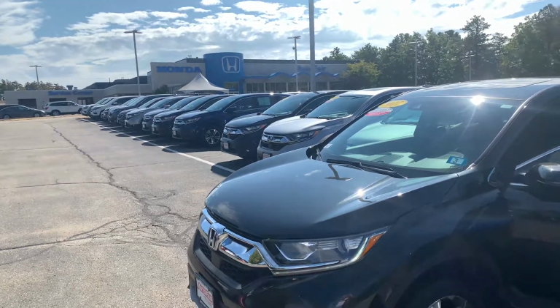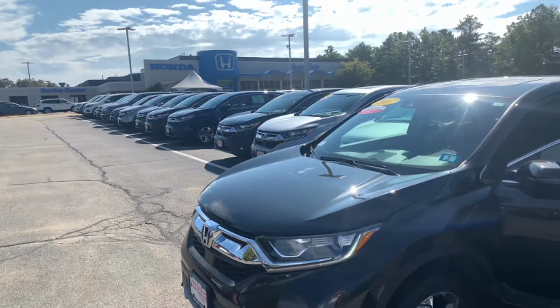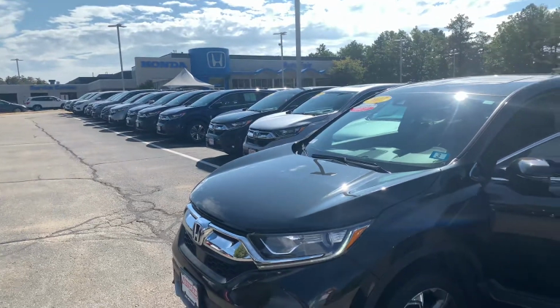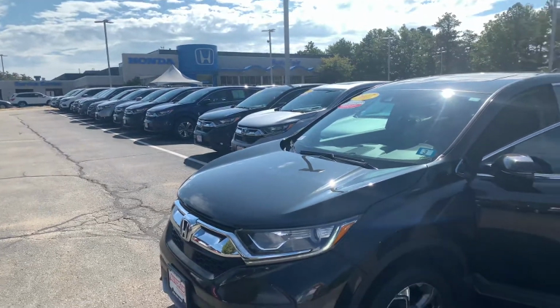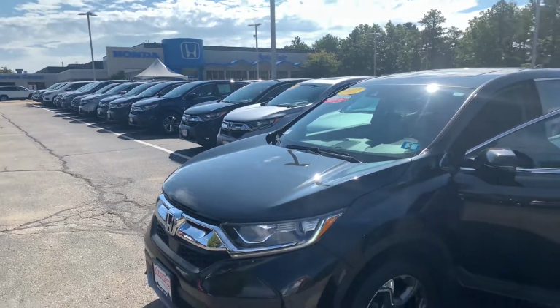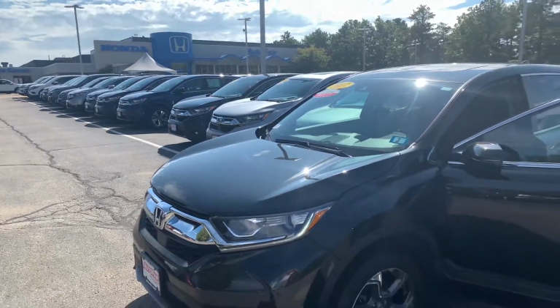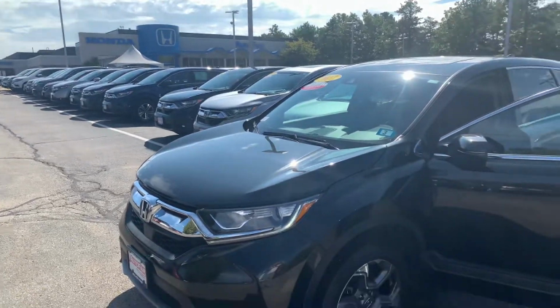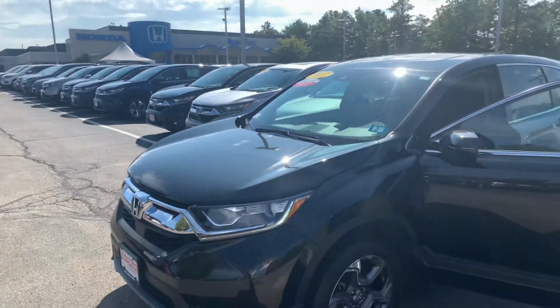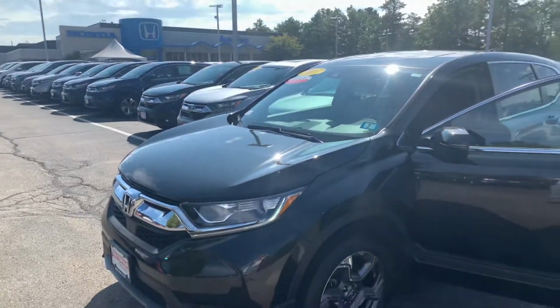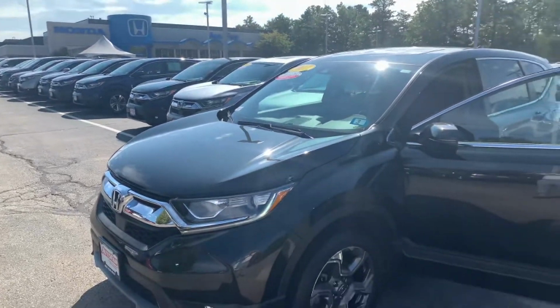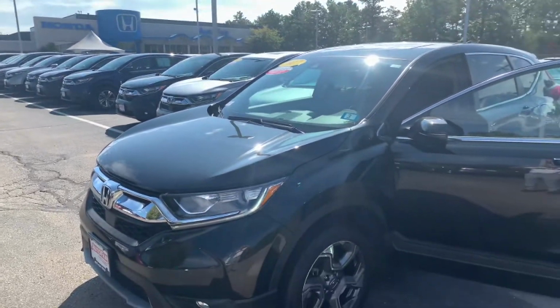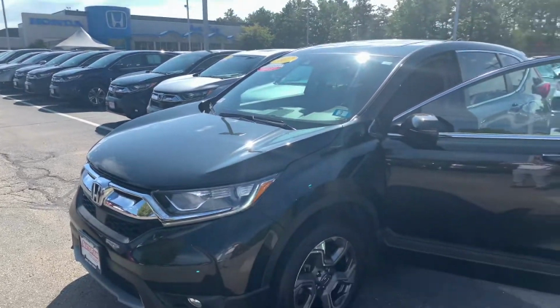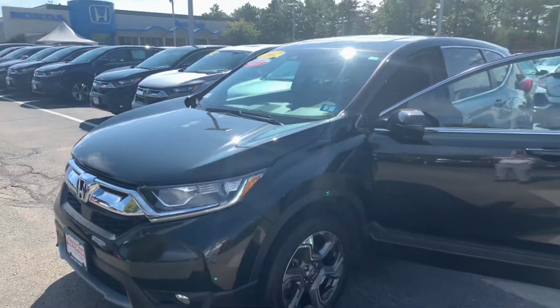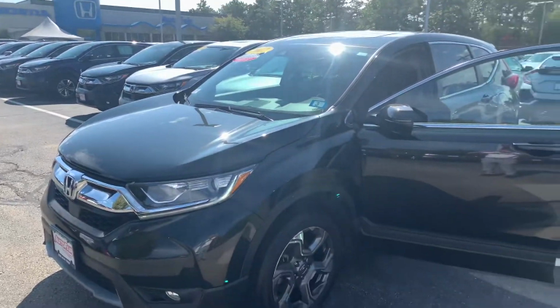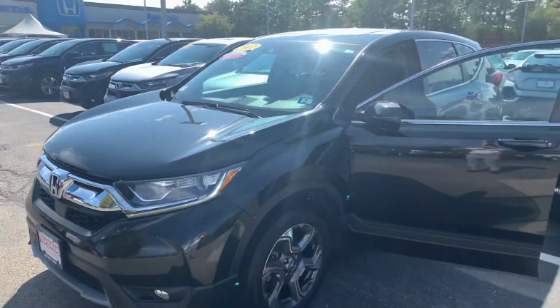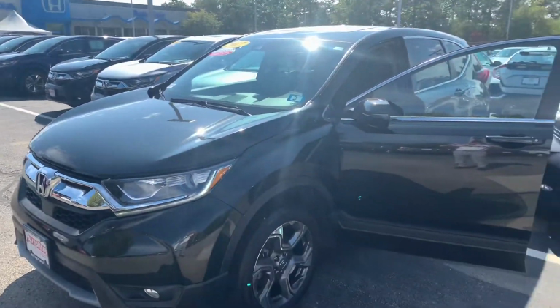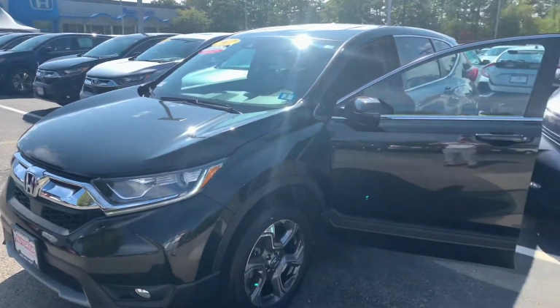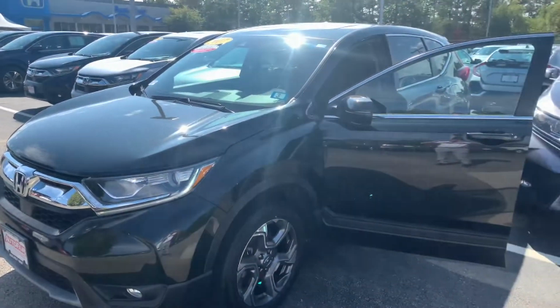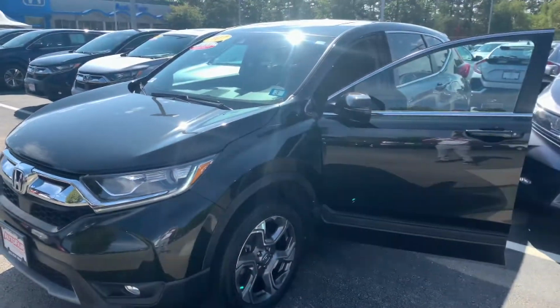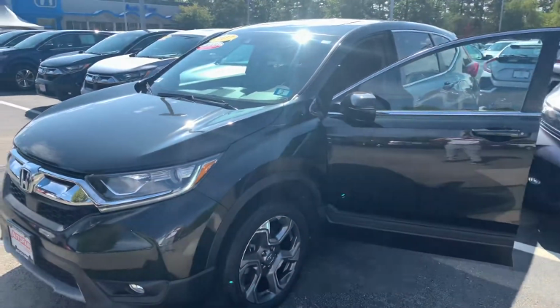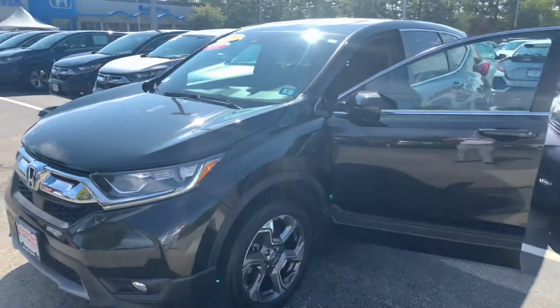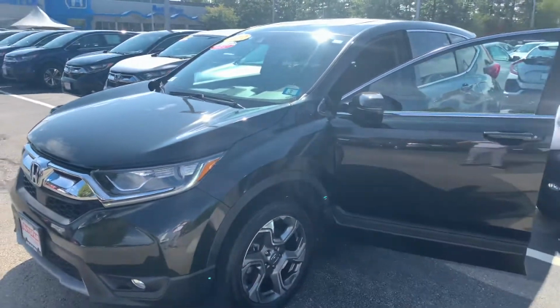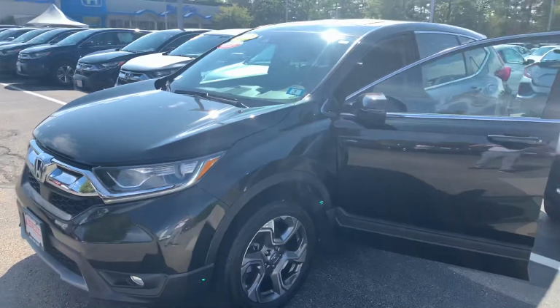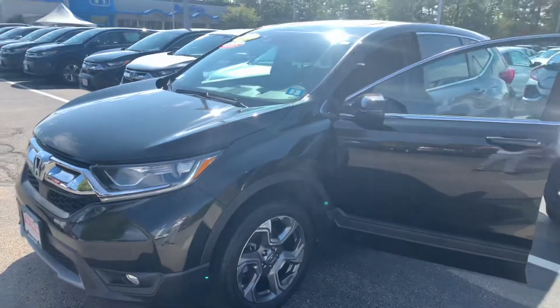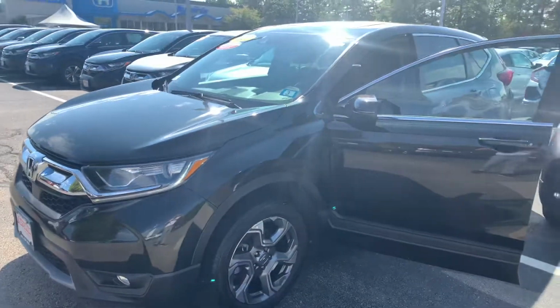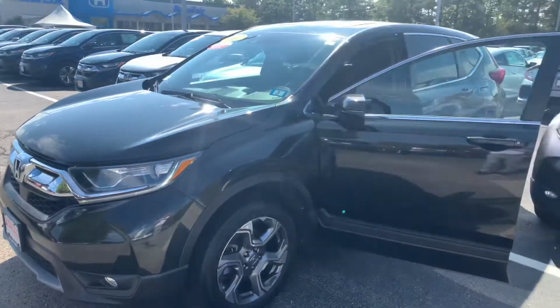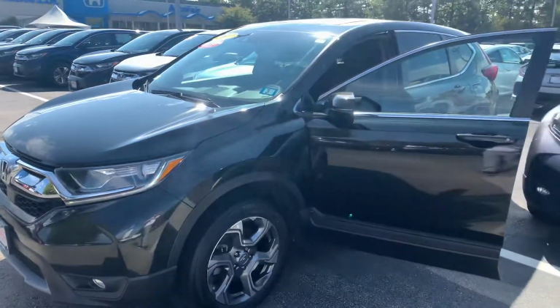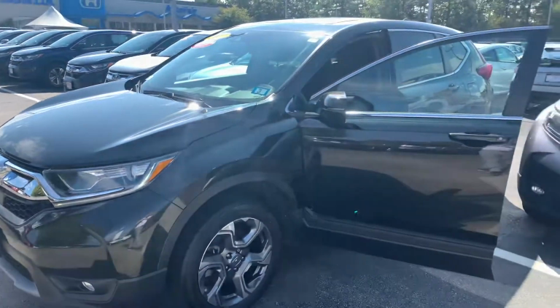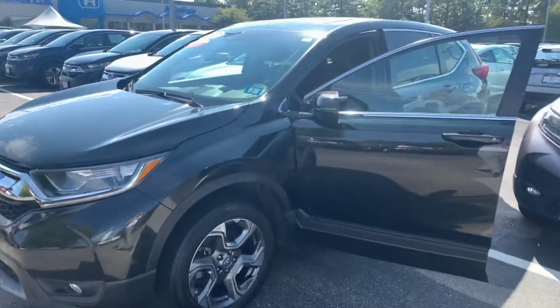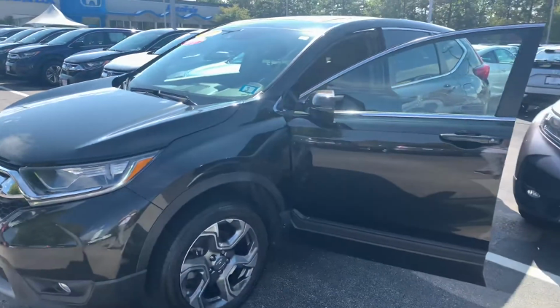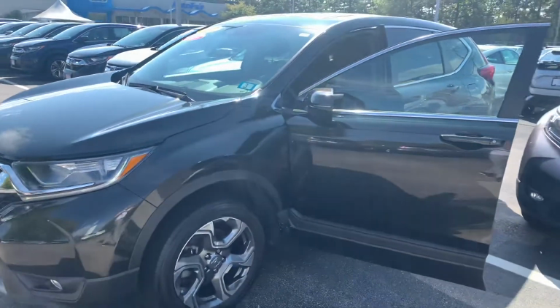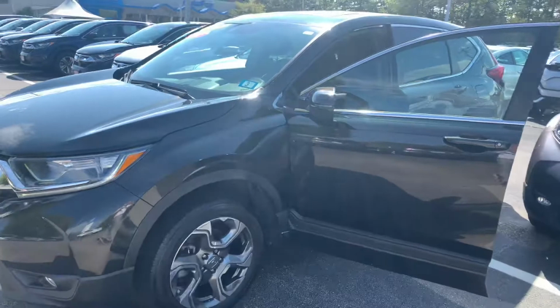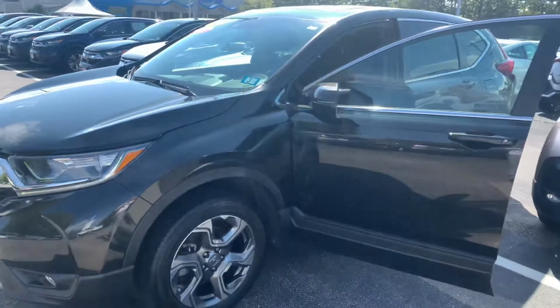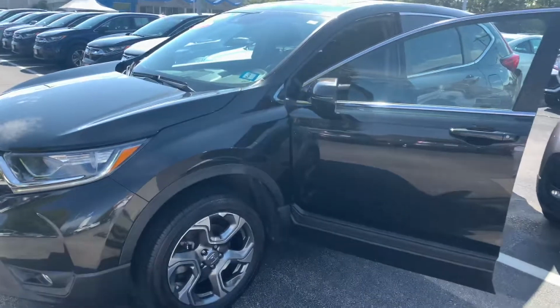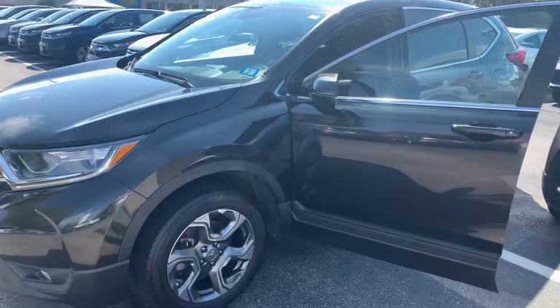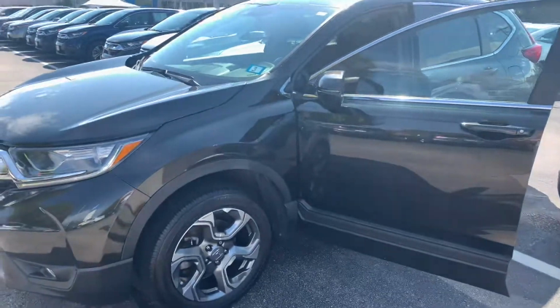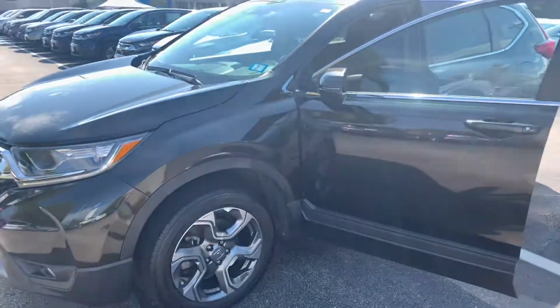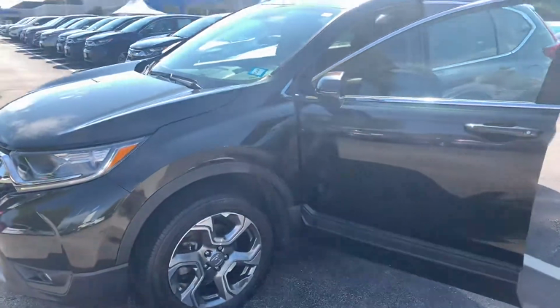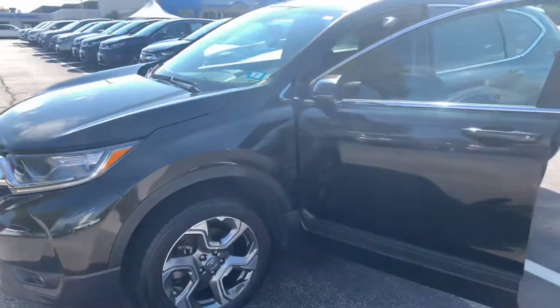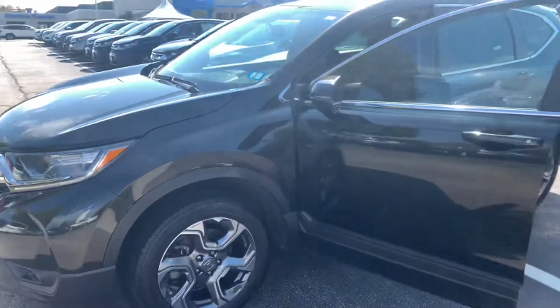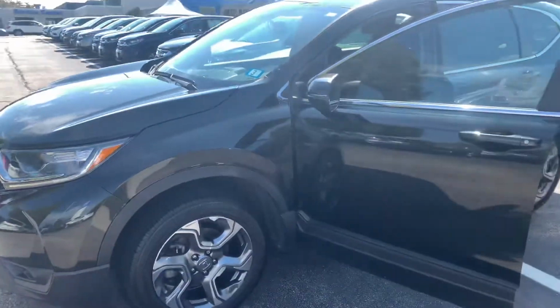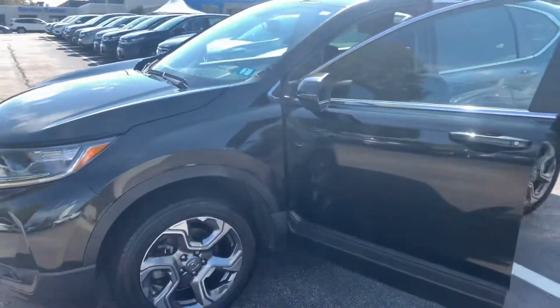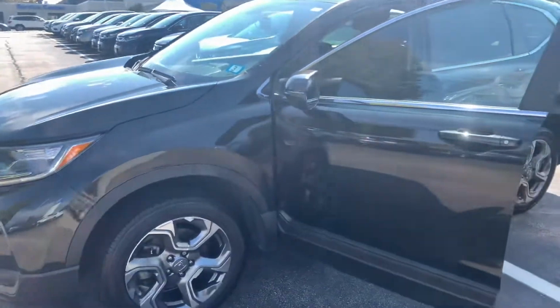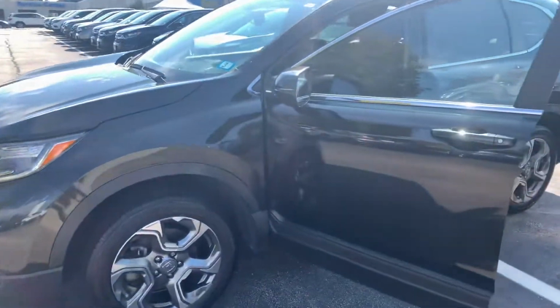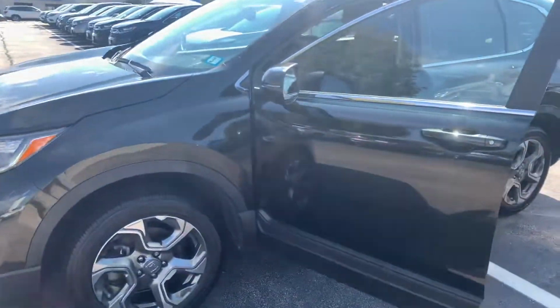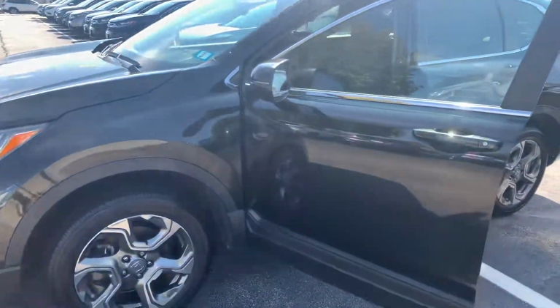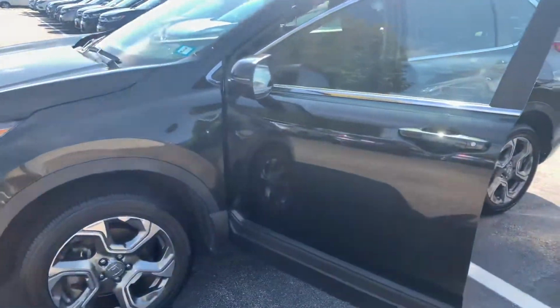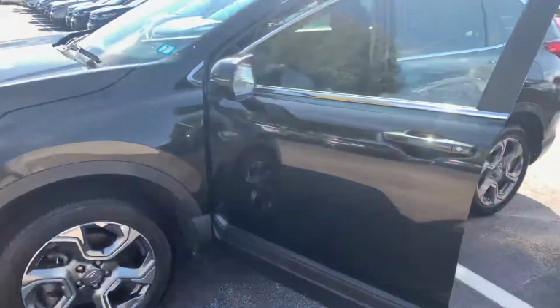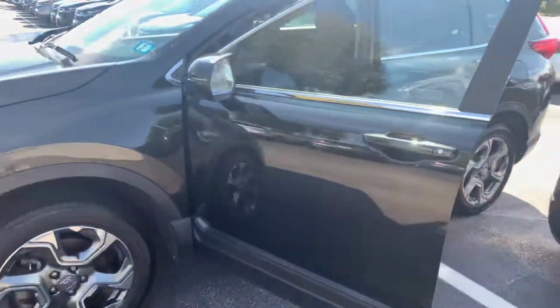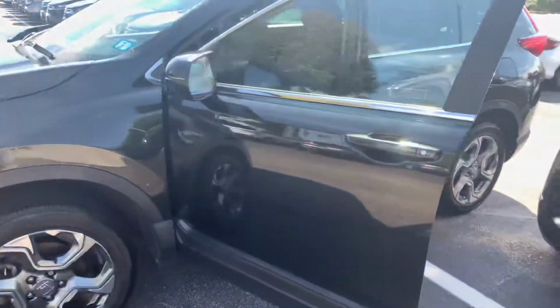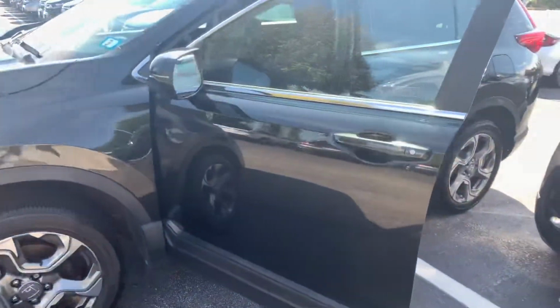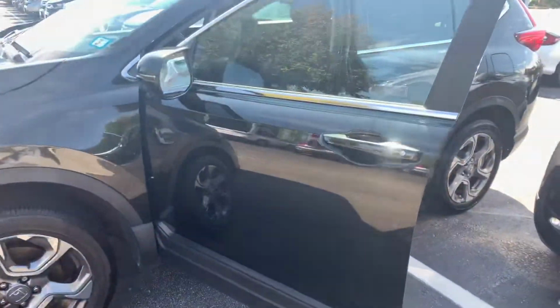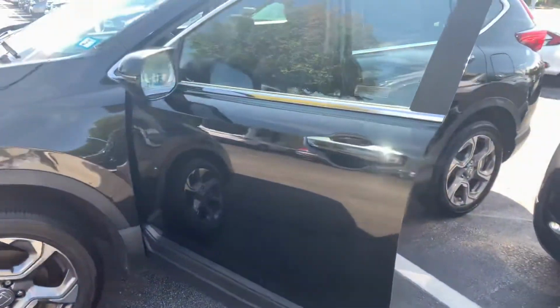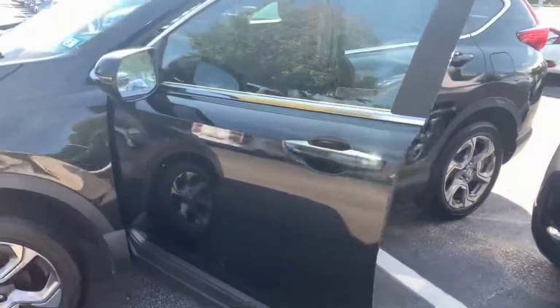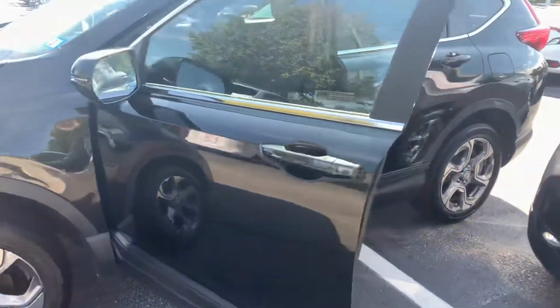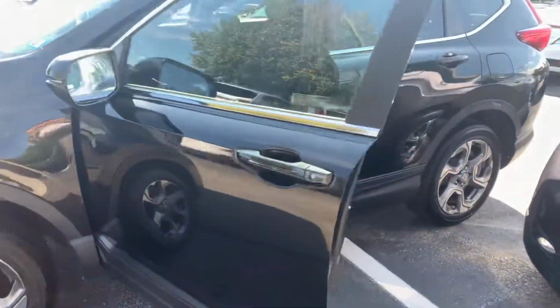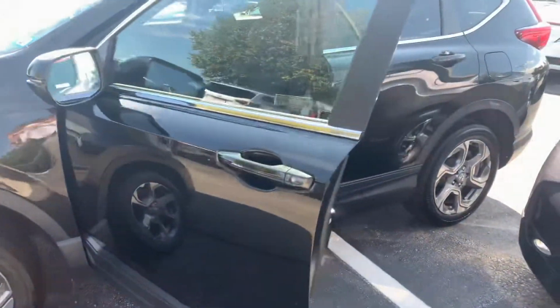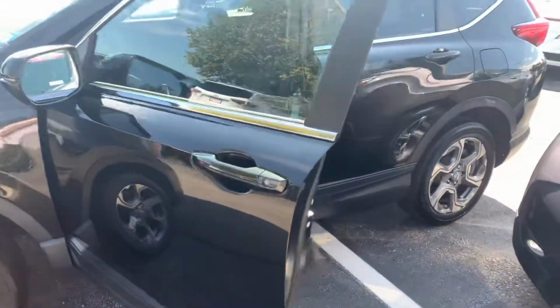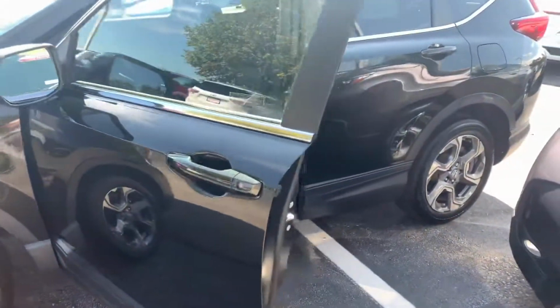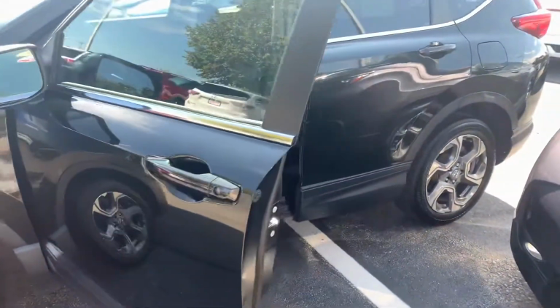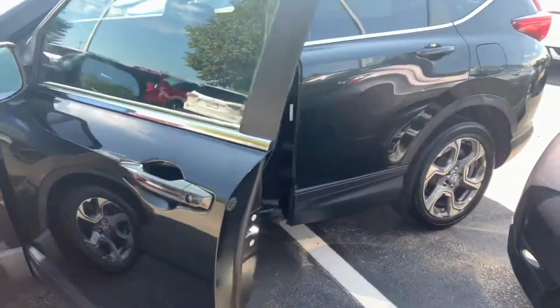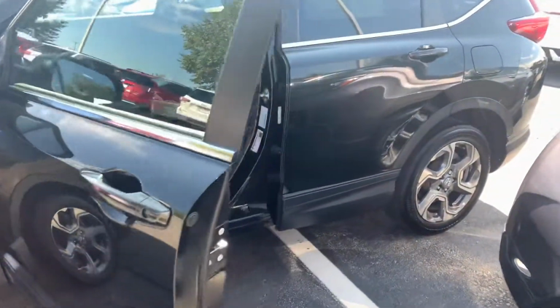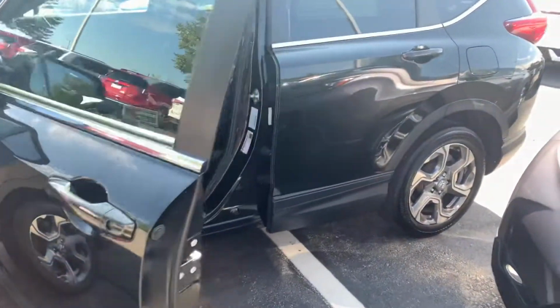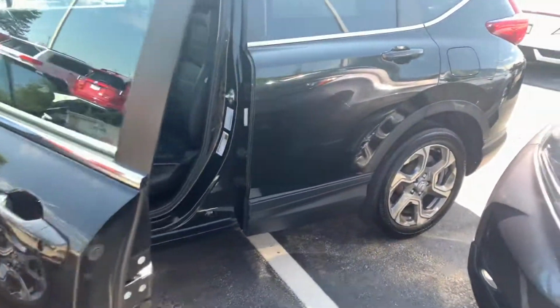Hey there Francis, this is Bob Black over at AutoFair Honda in Manchester, New Hampshire. Thanks for your interest in the 2017 Honda CR-V EXL.